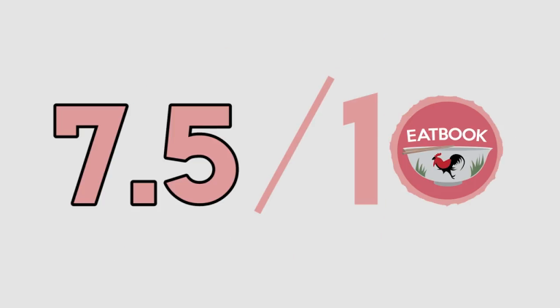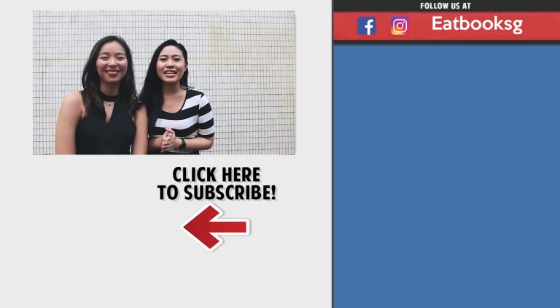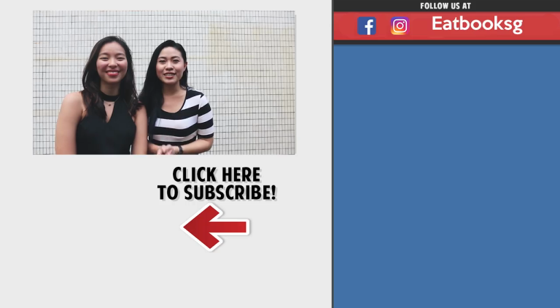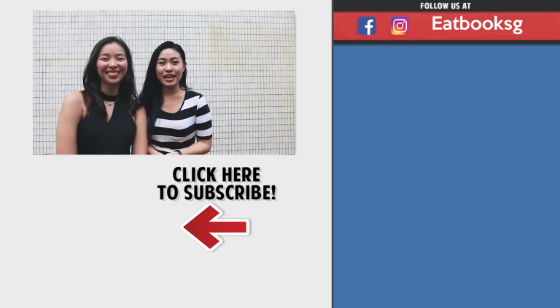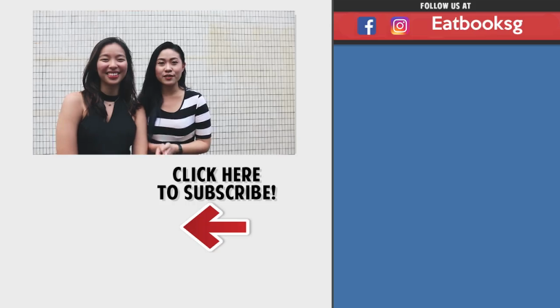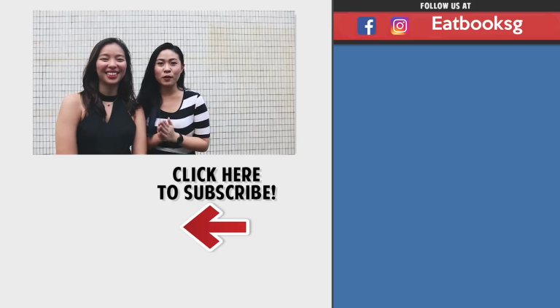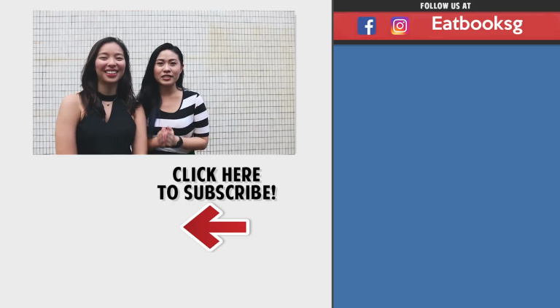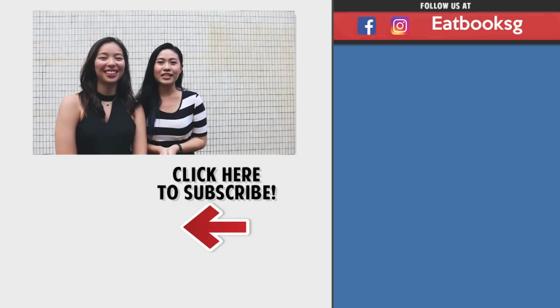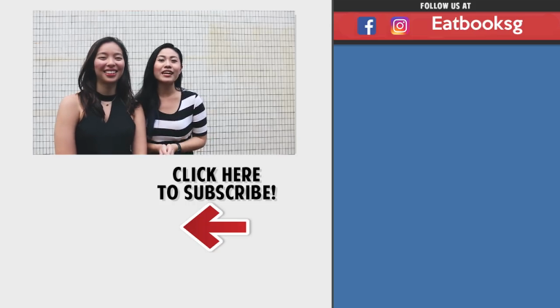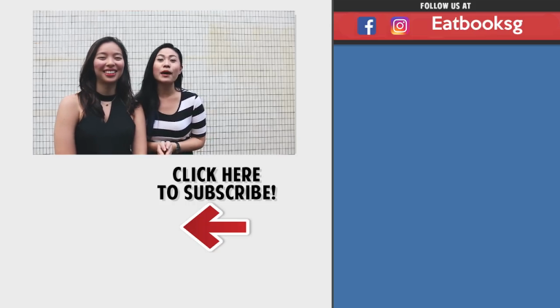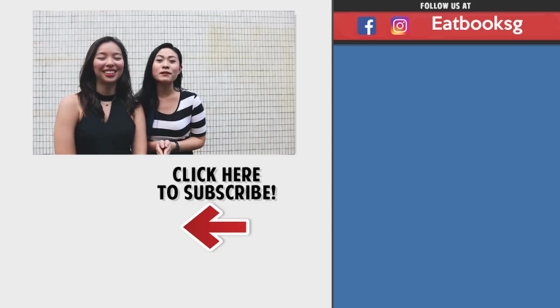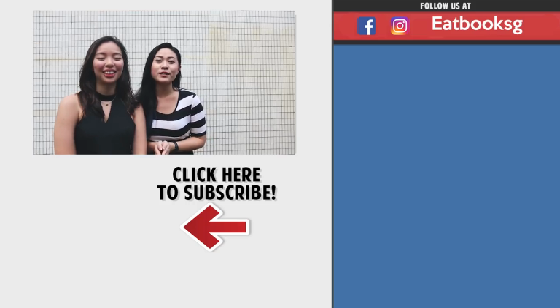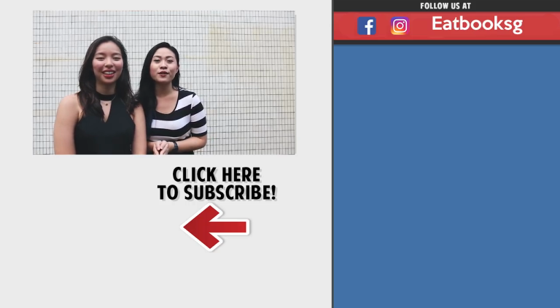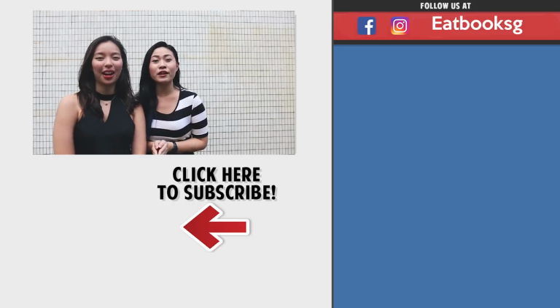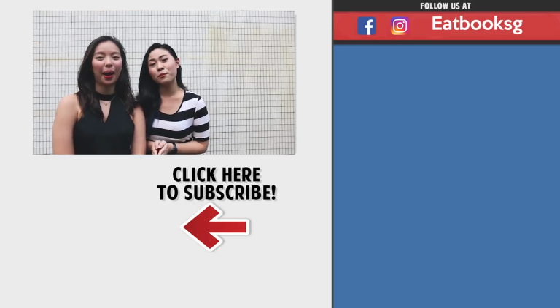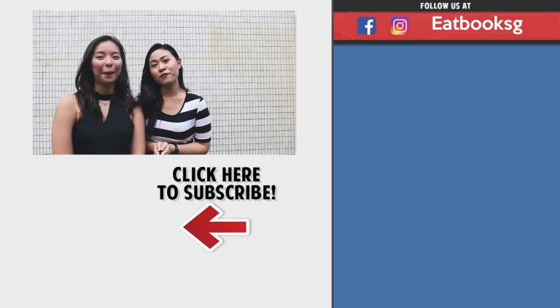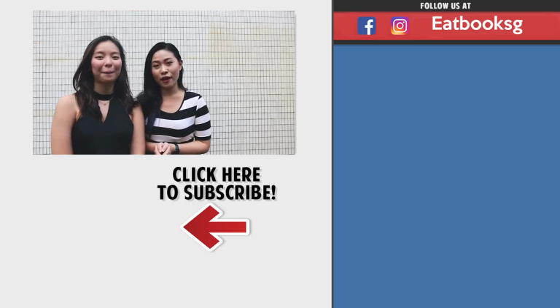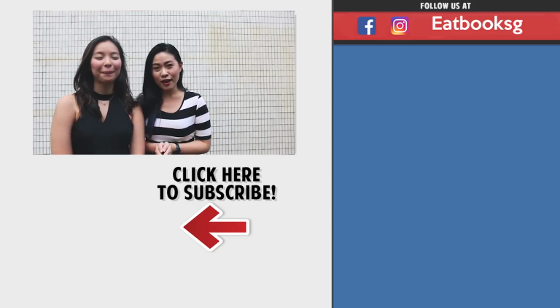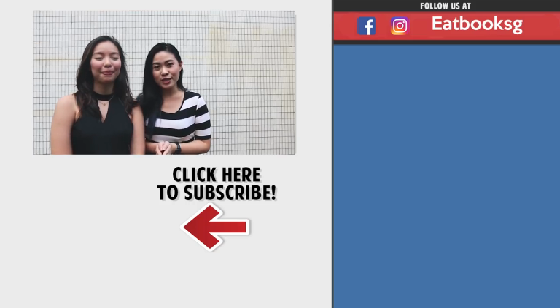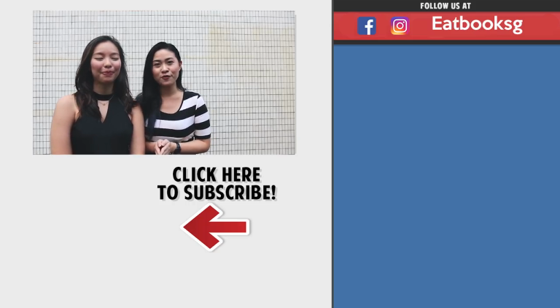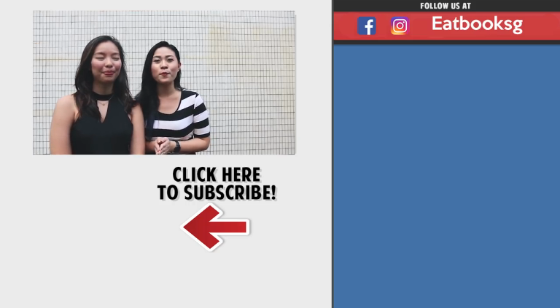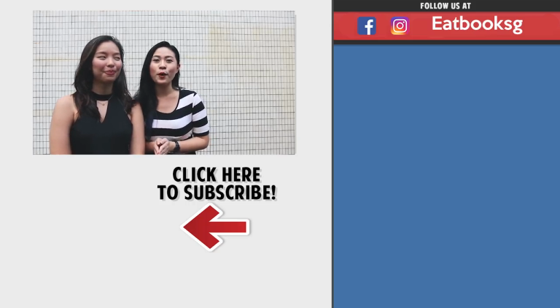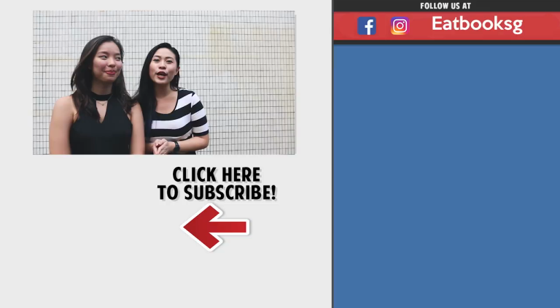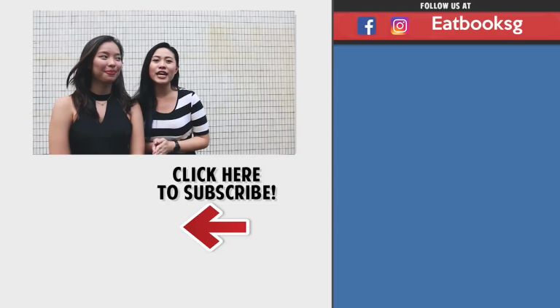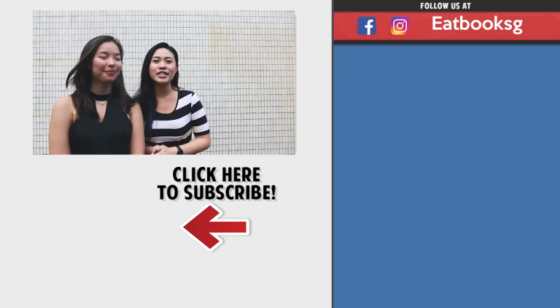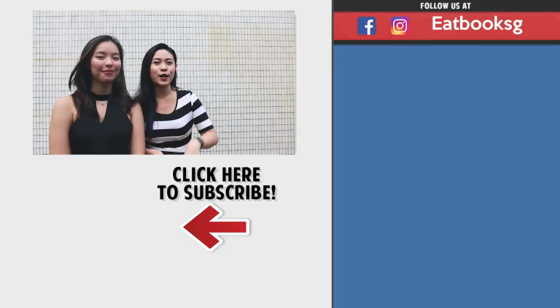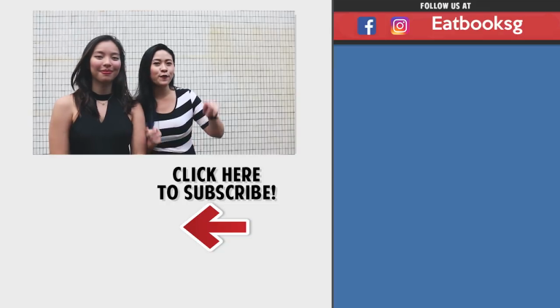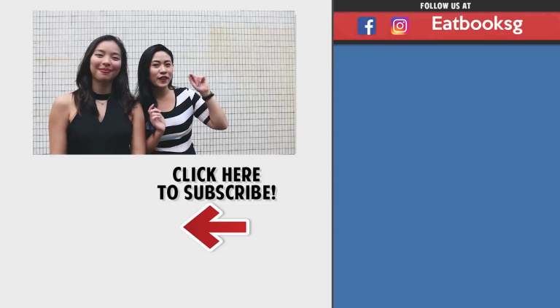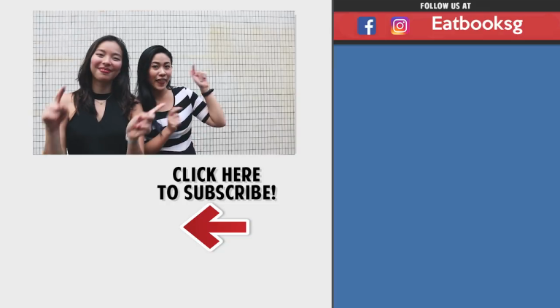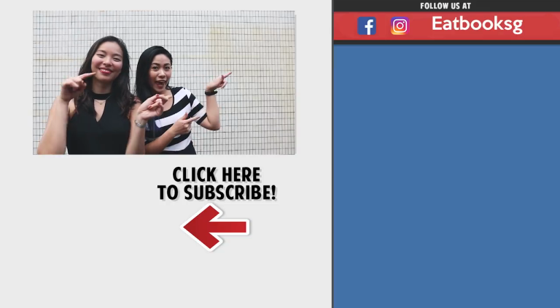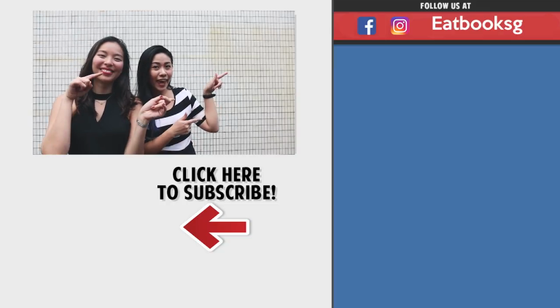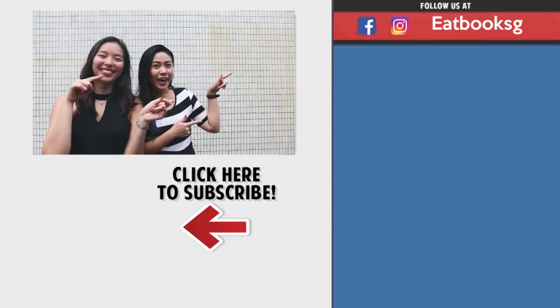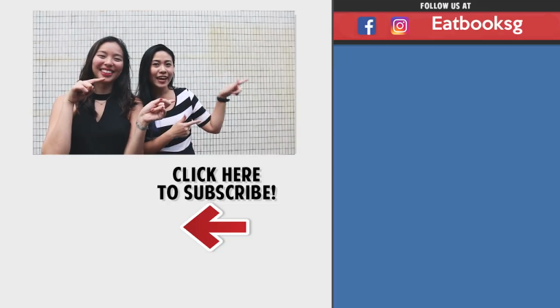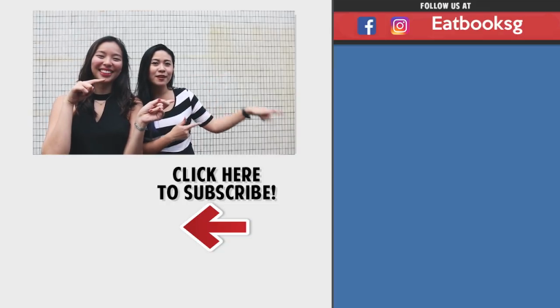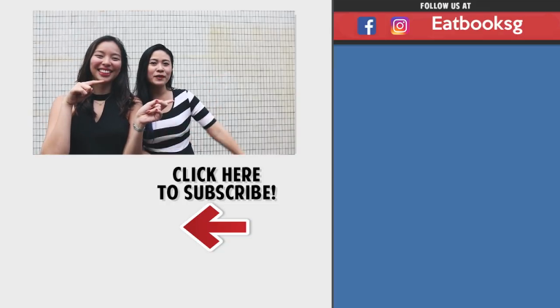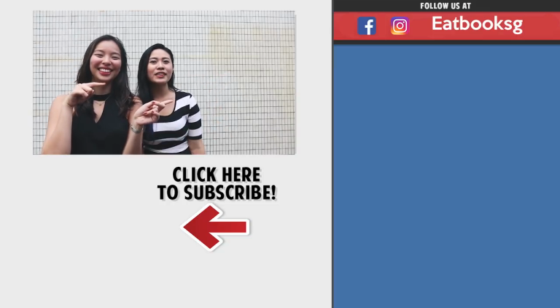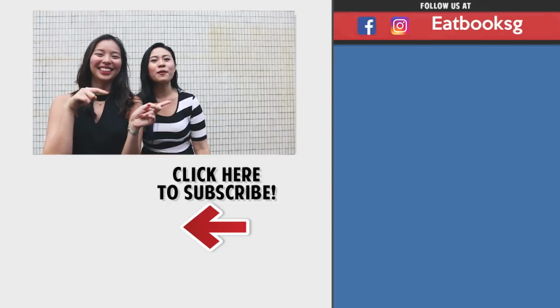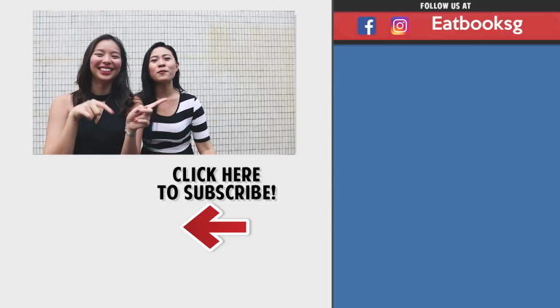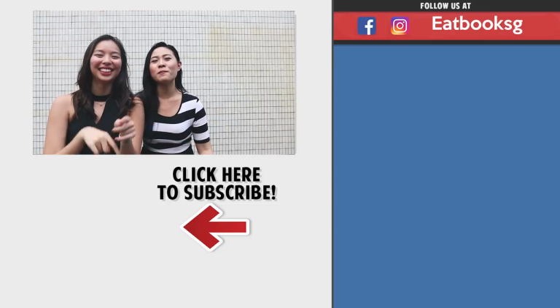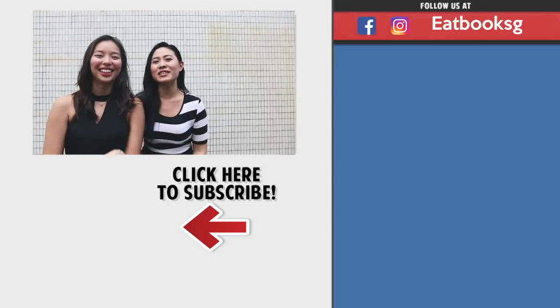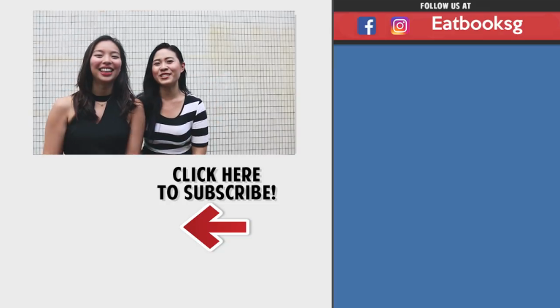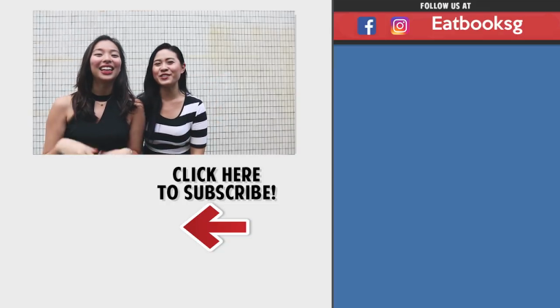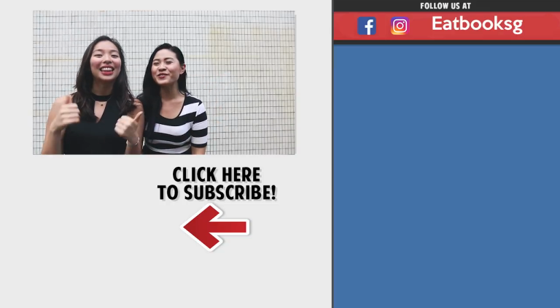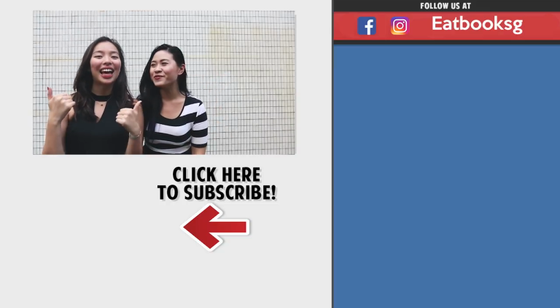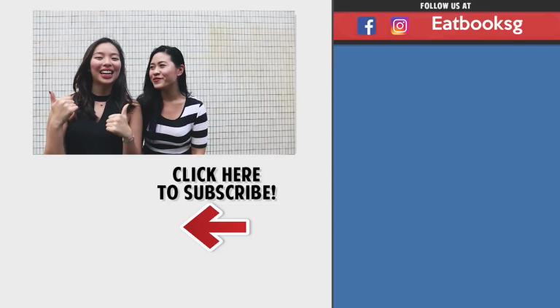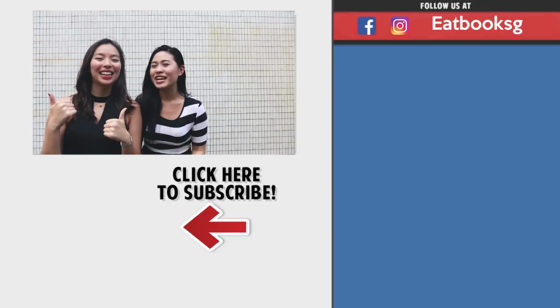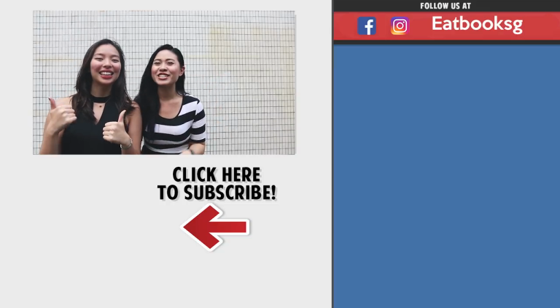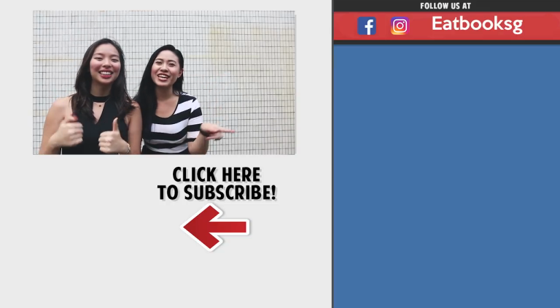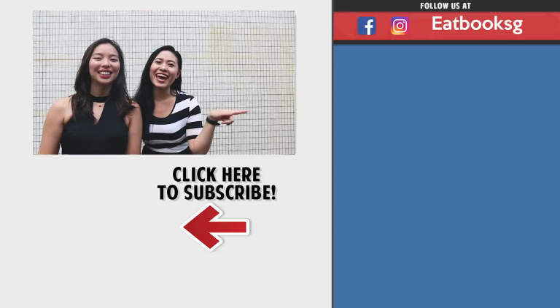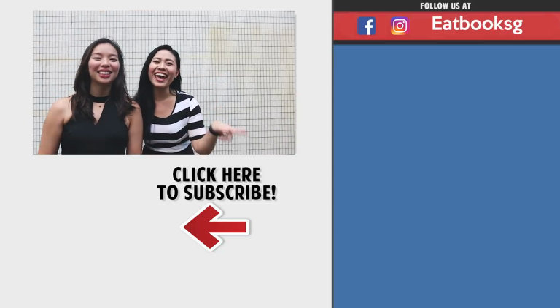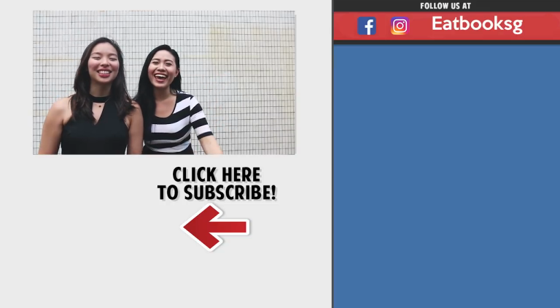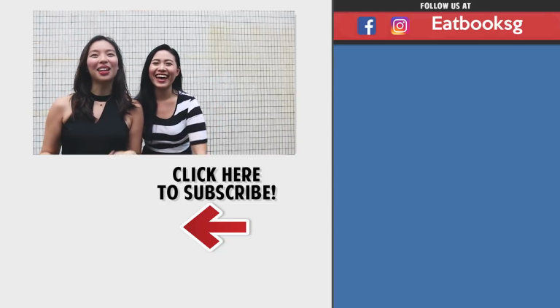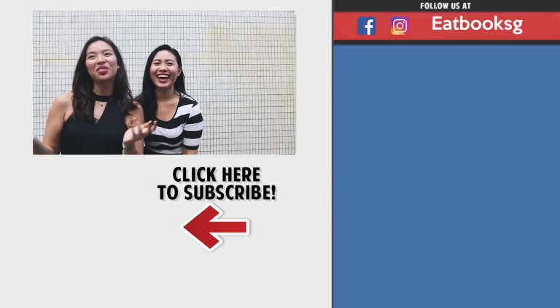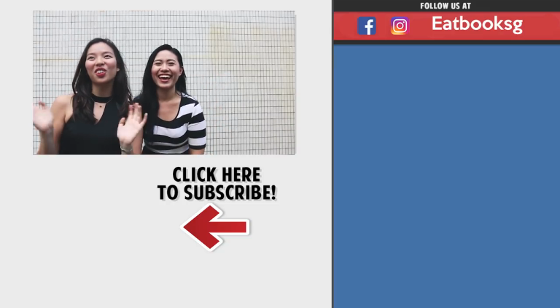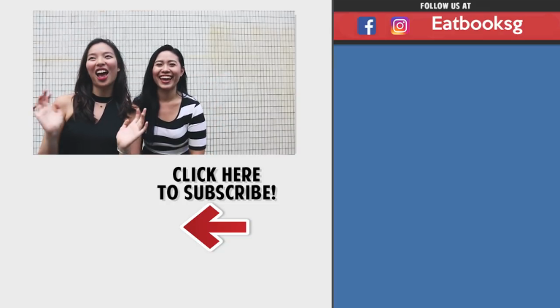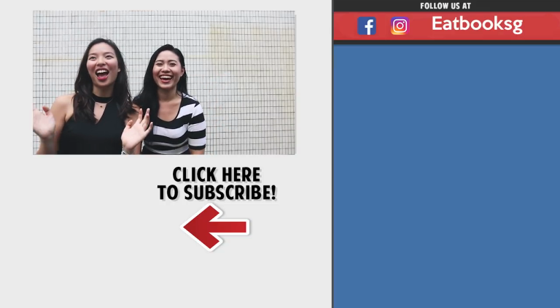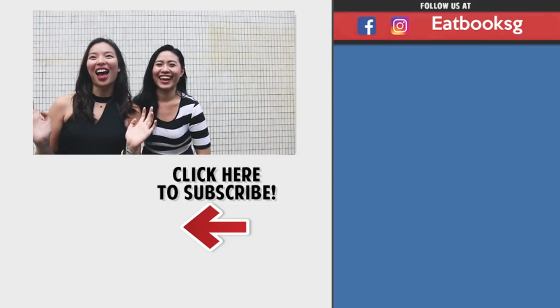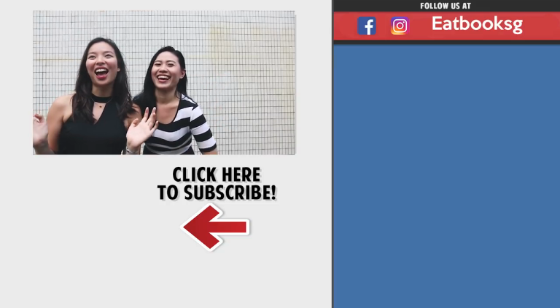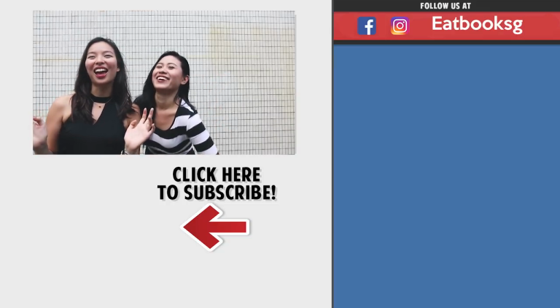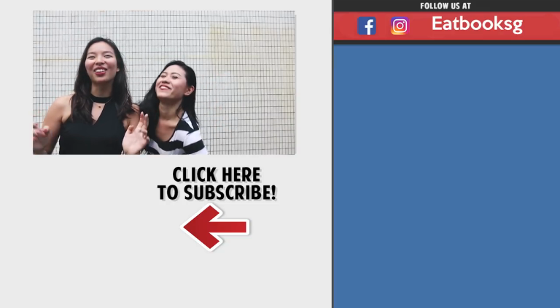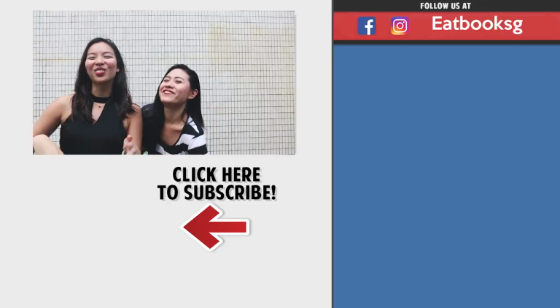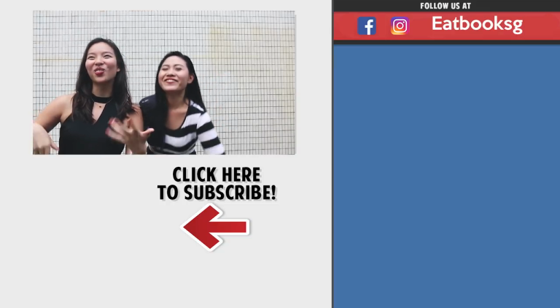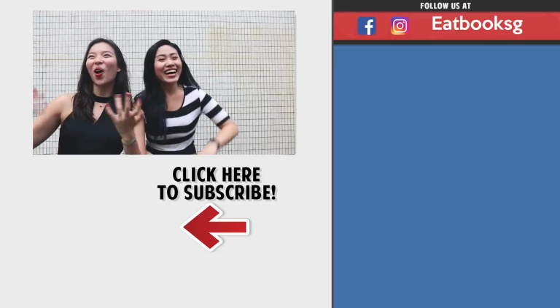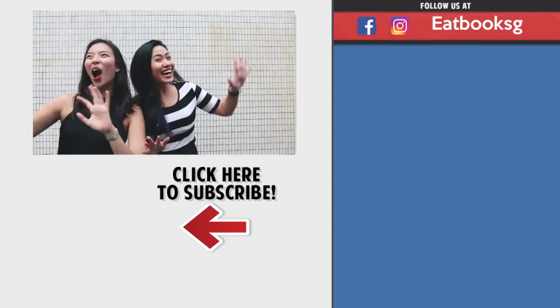Thanks for watching another episode of our vlog. In the meantime, remember to Like, Share, Subscribe. Bye!